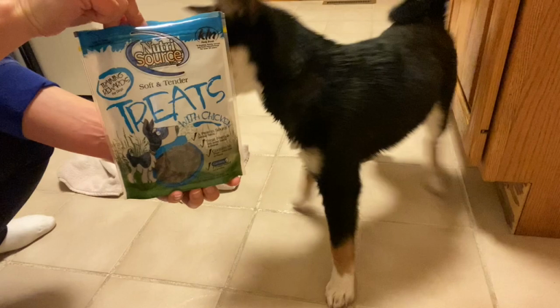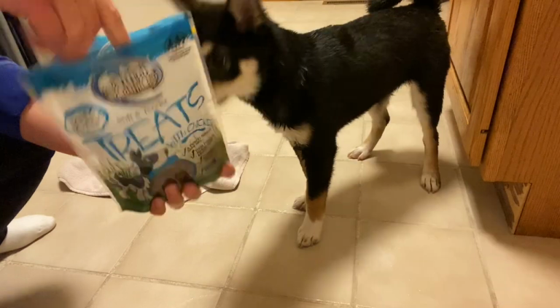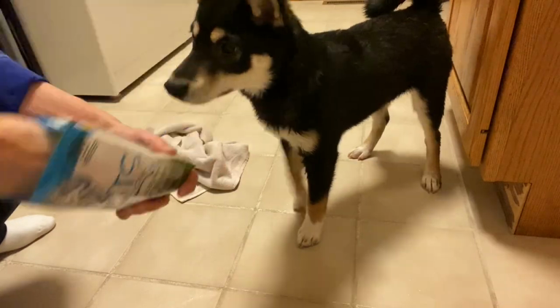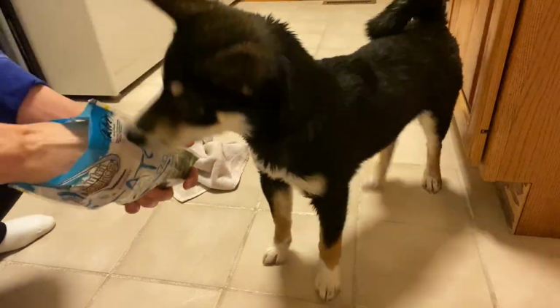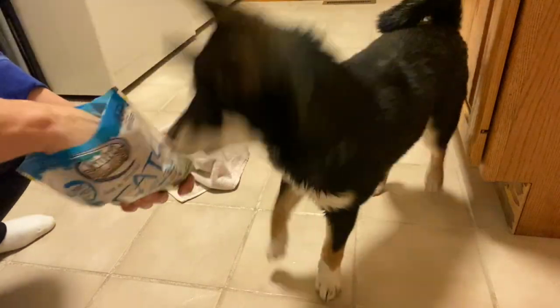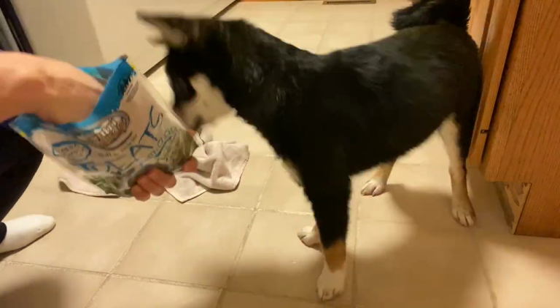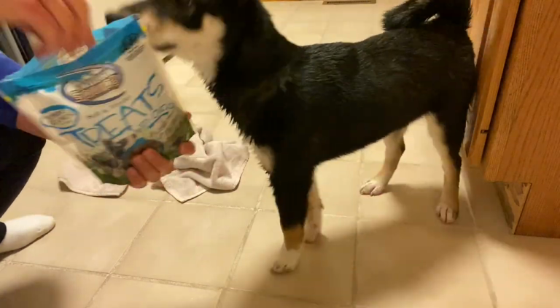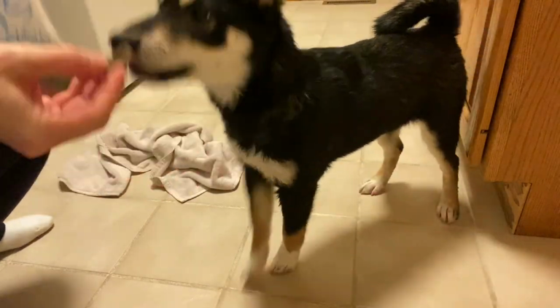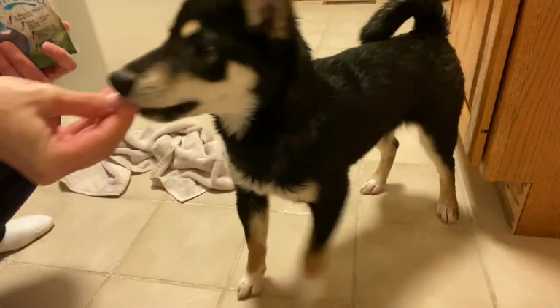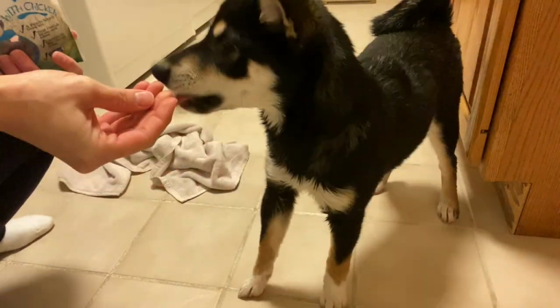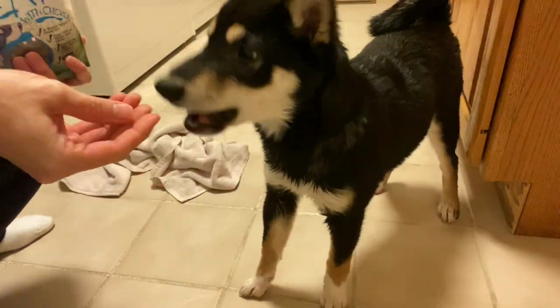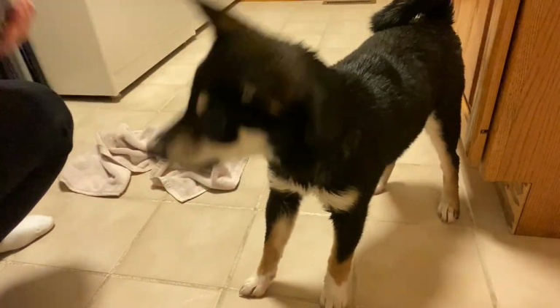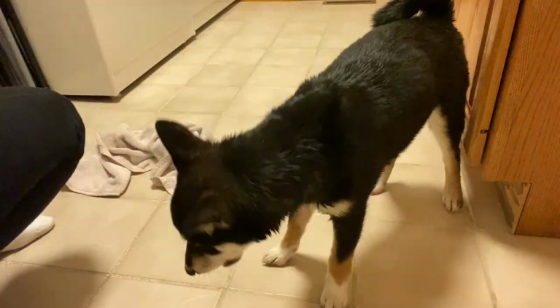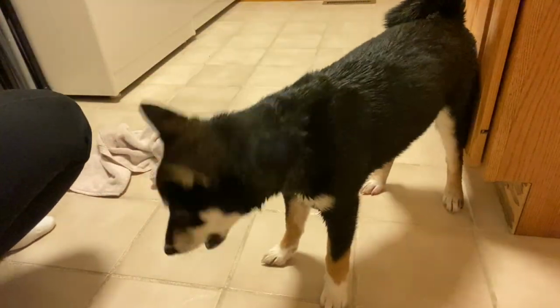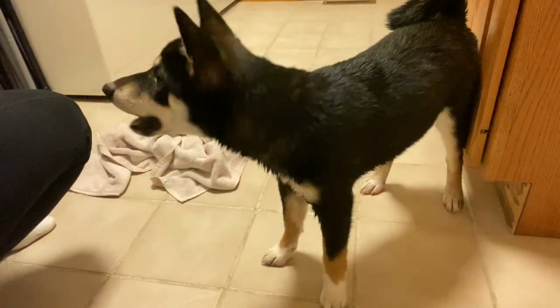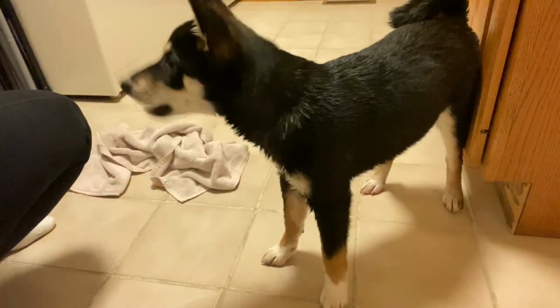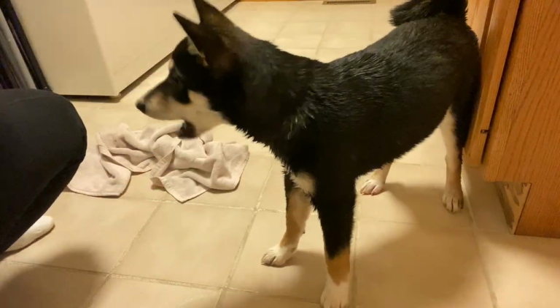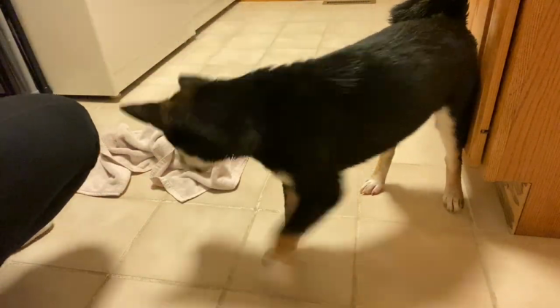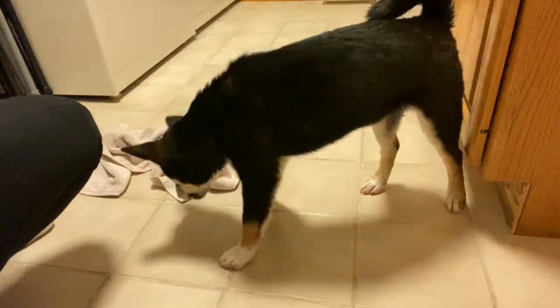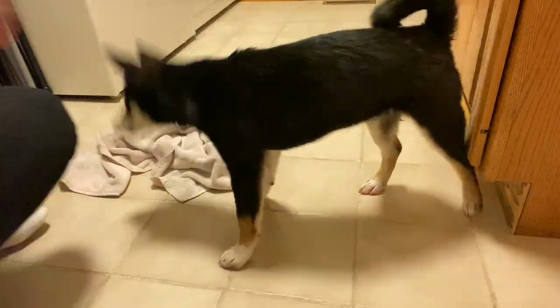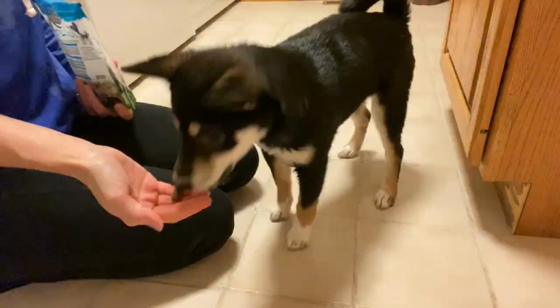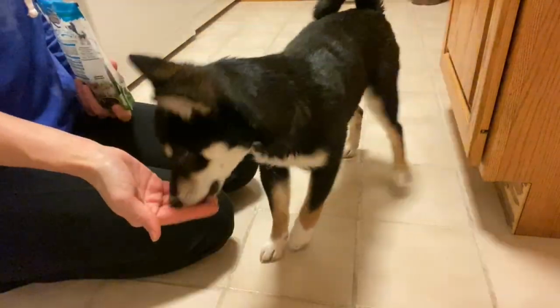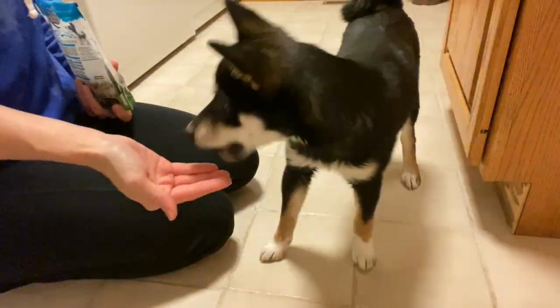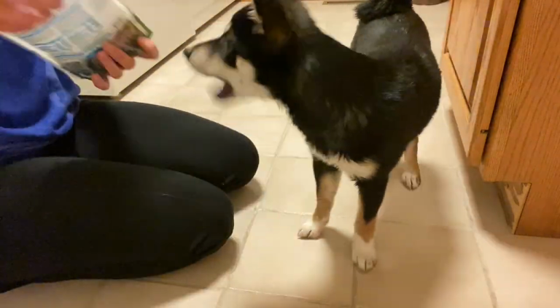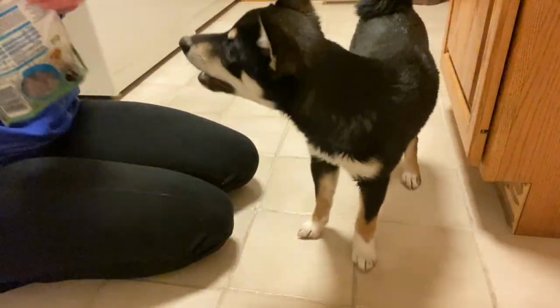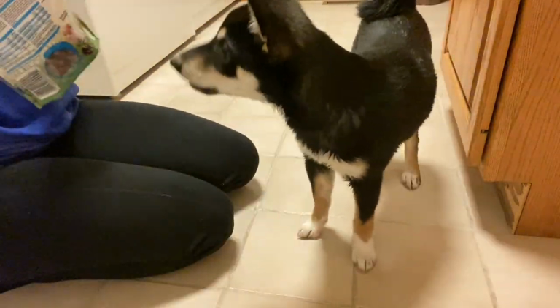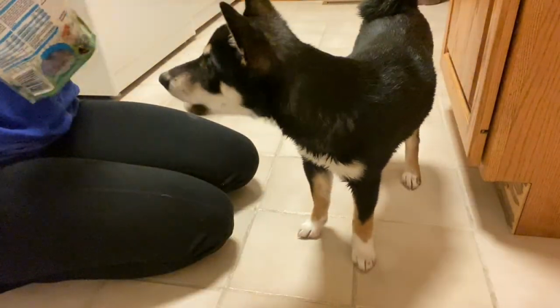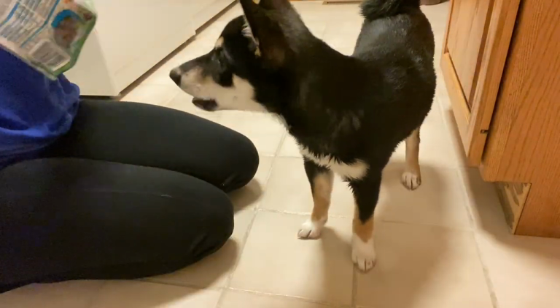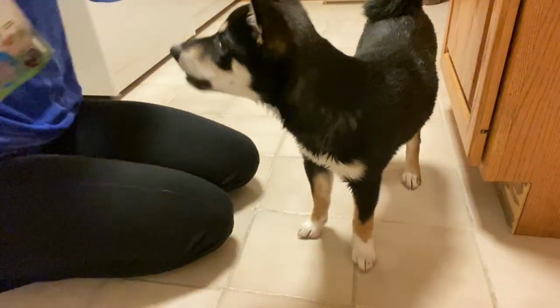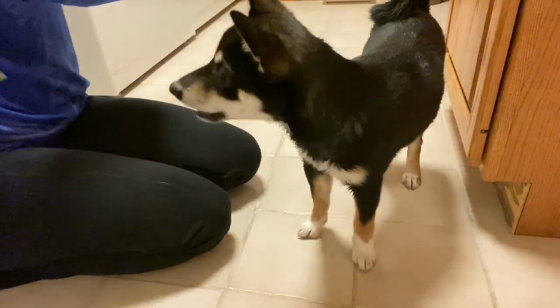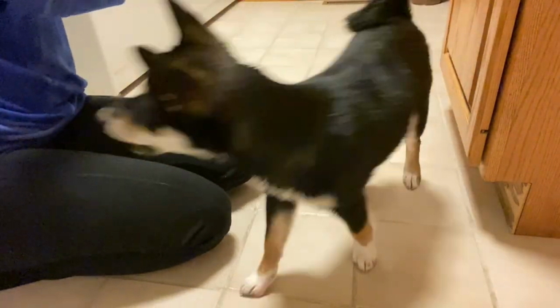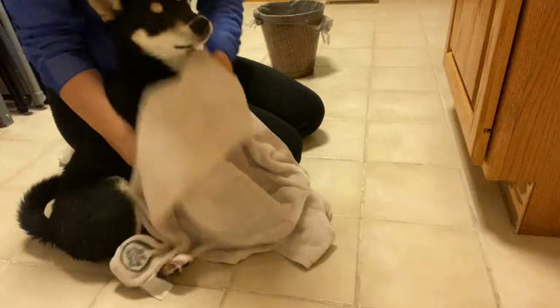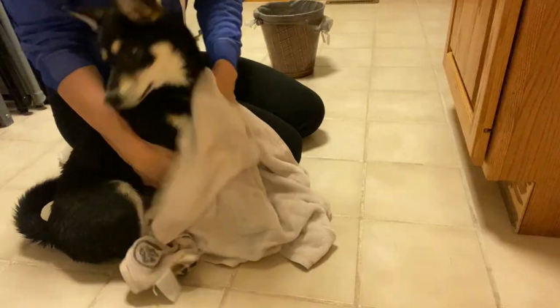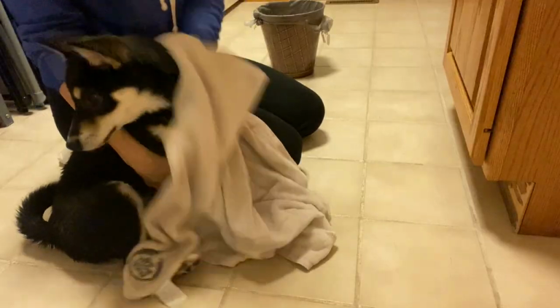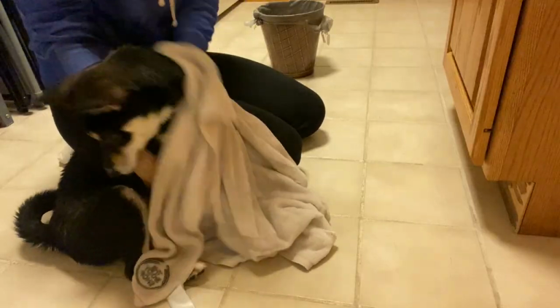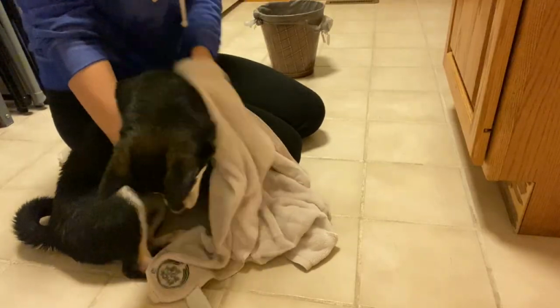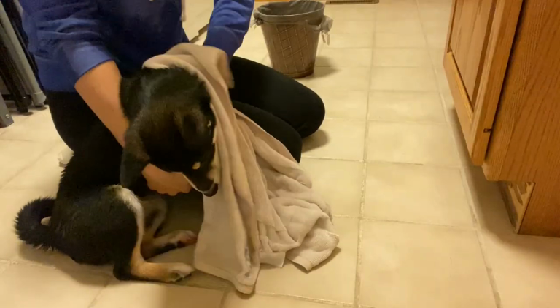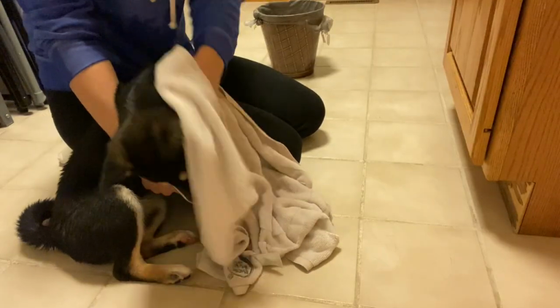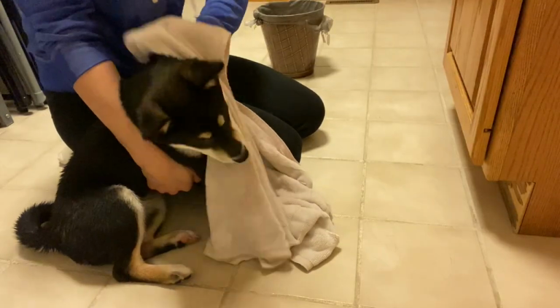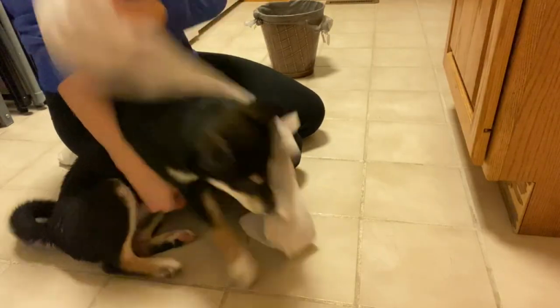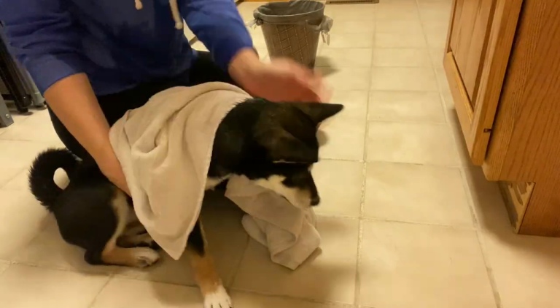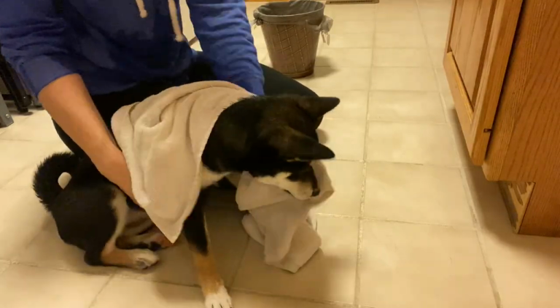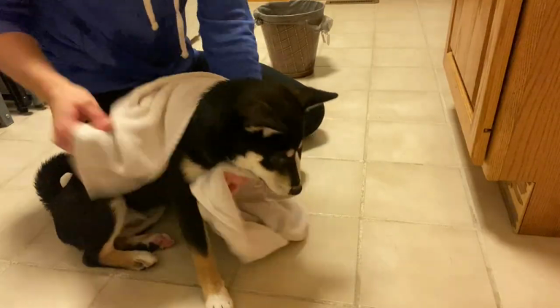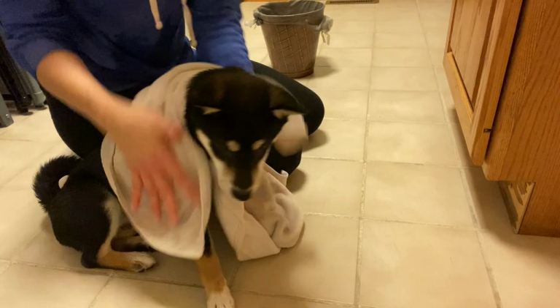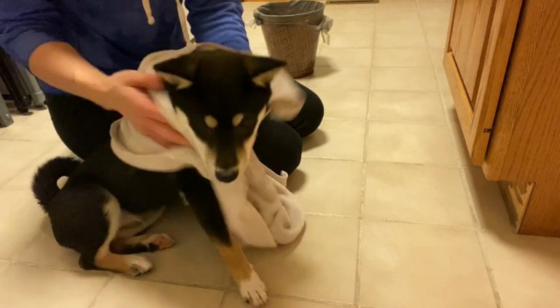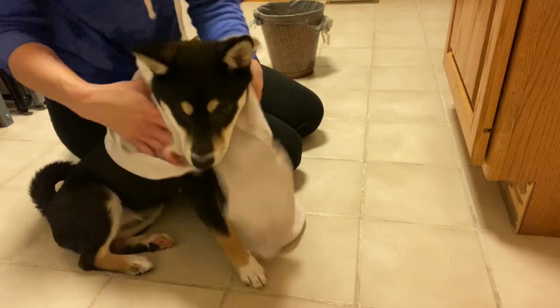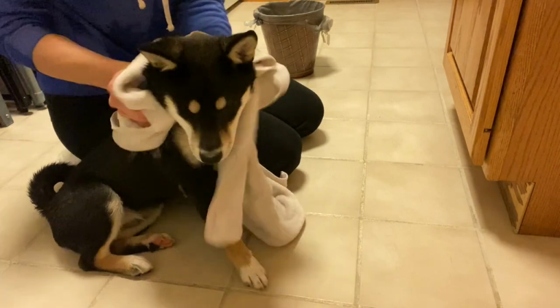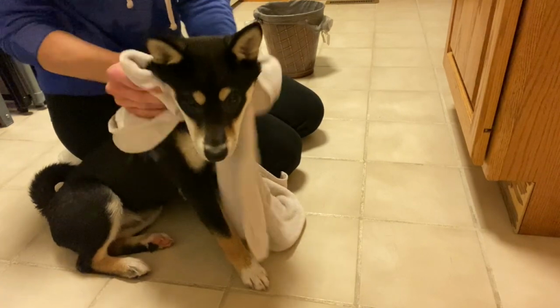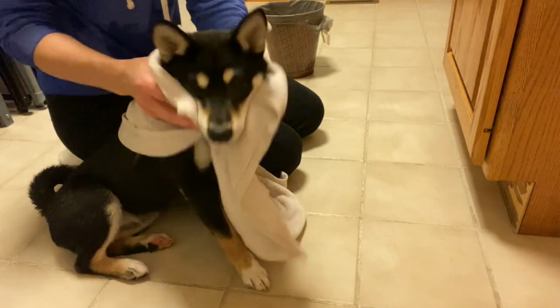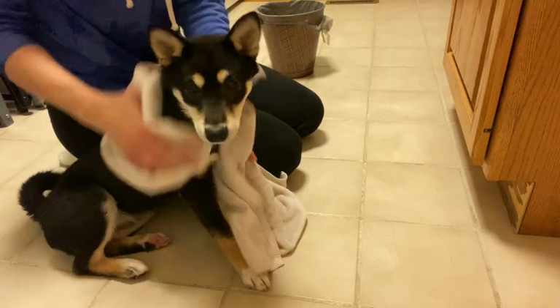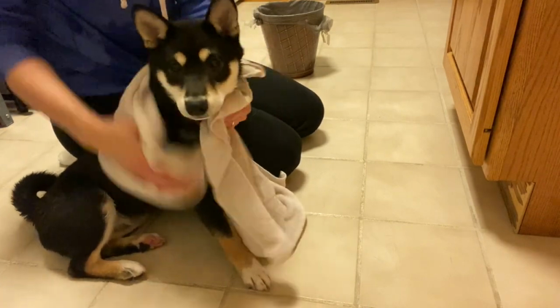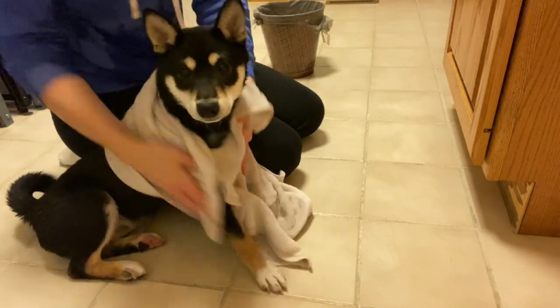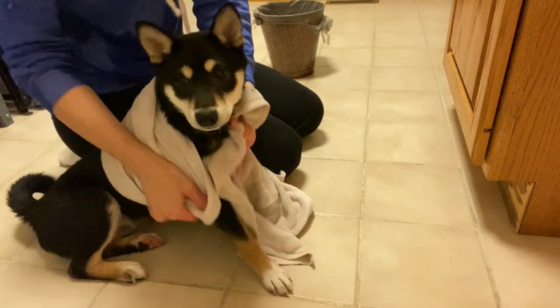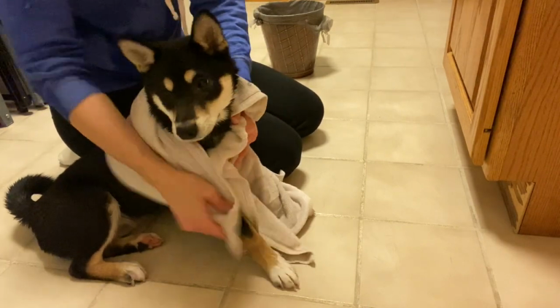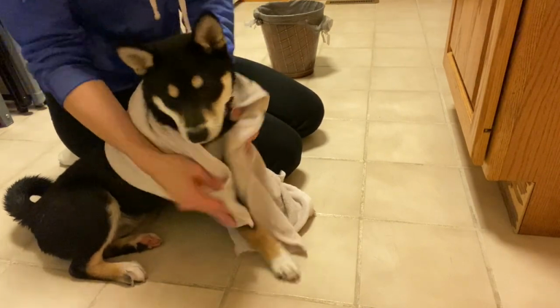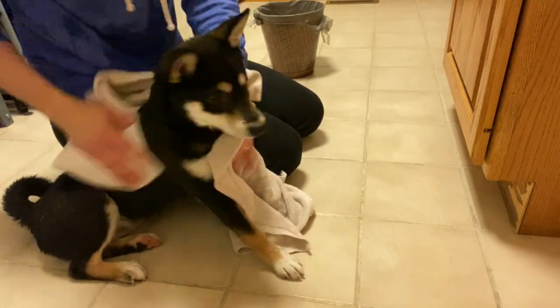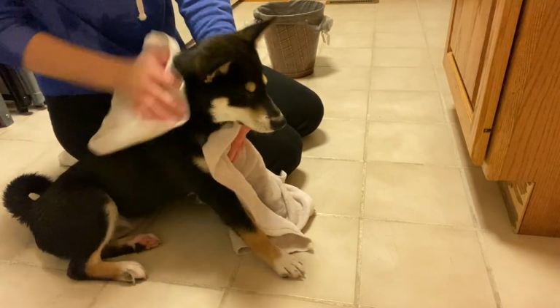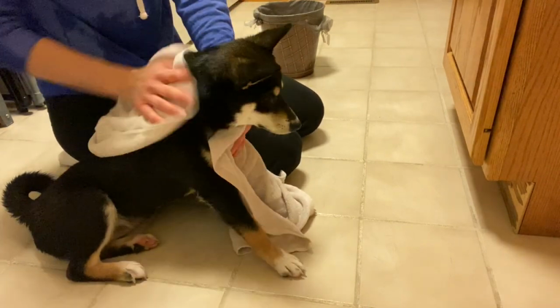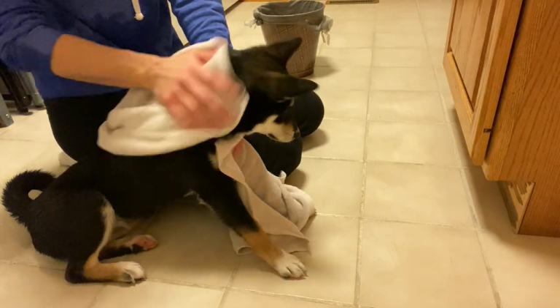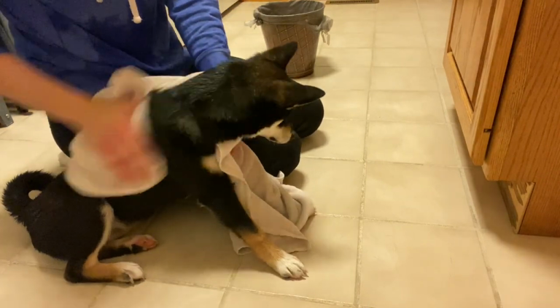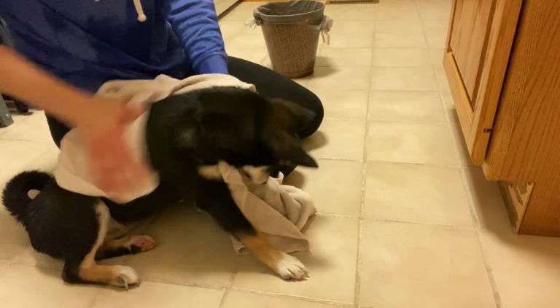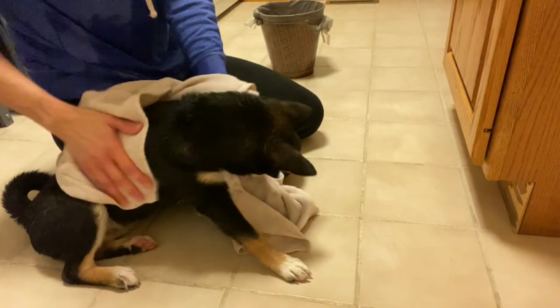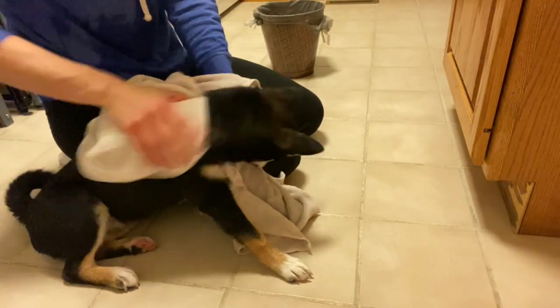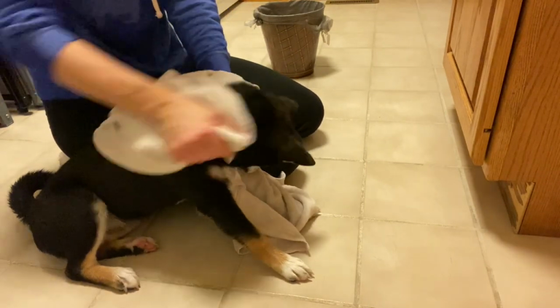Also remember to give those puppies some treats so that they think of a bath as a spa treatment and not as something bad.